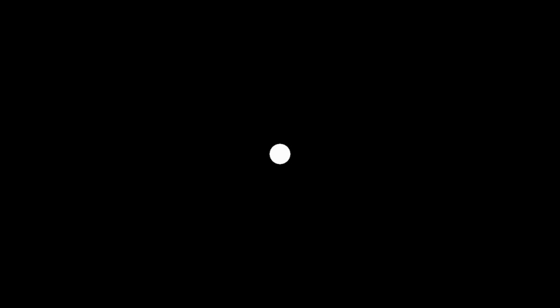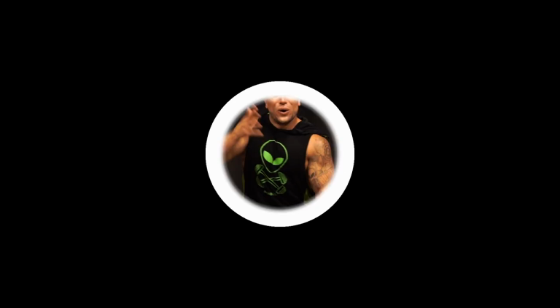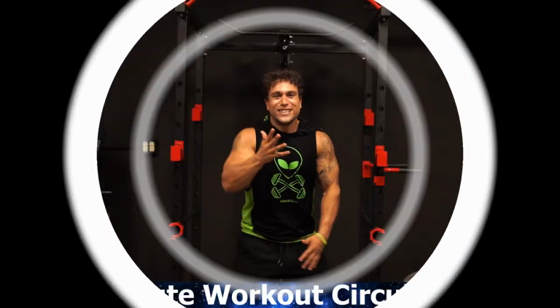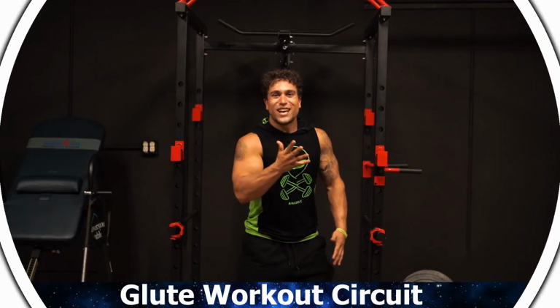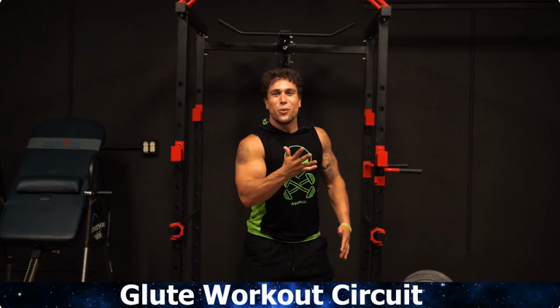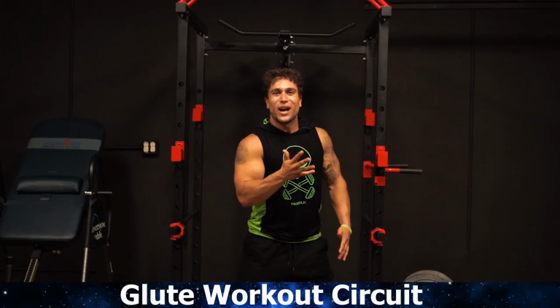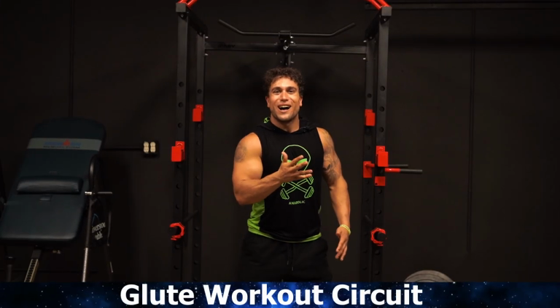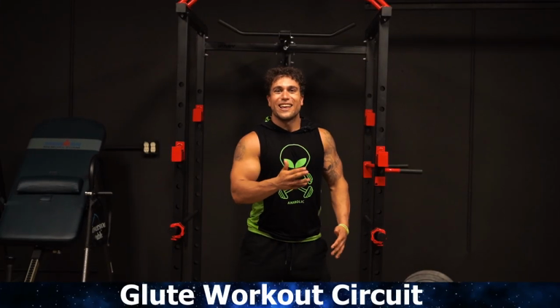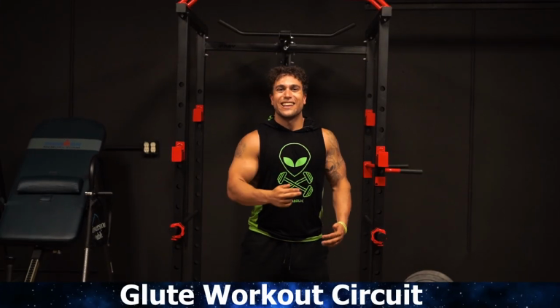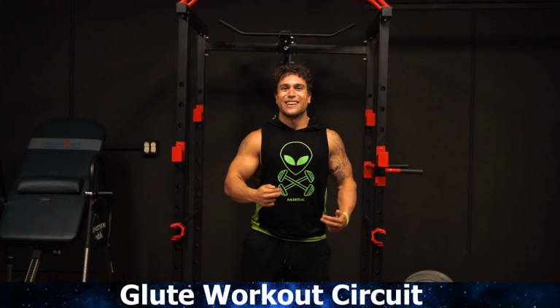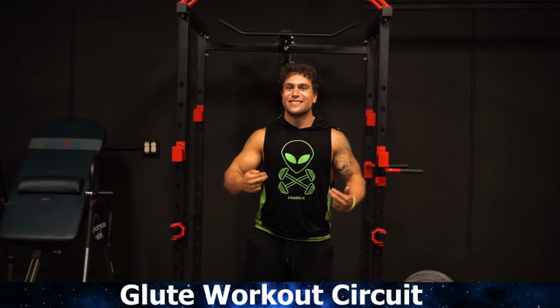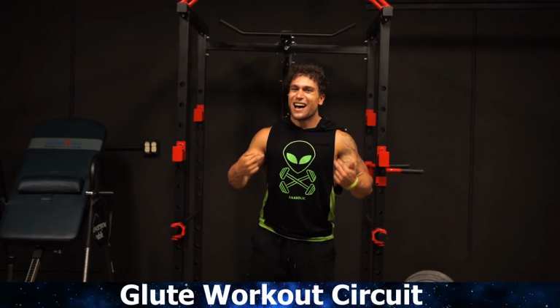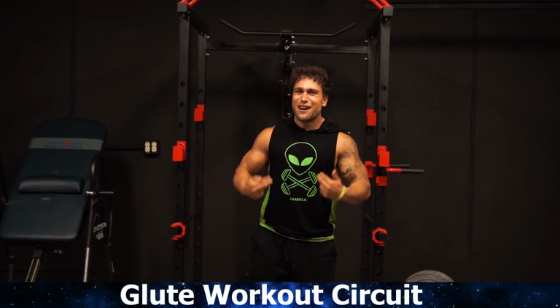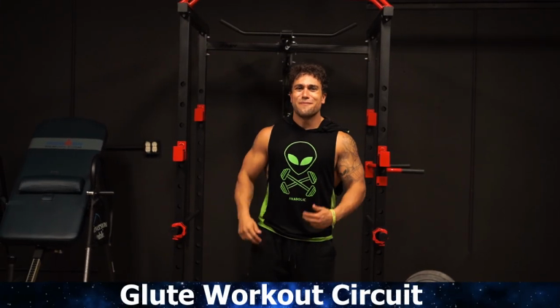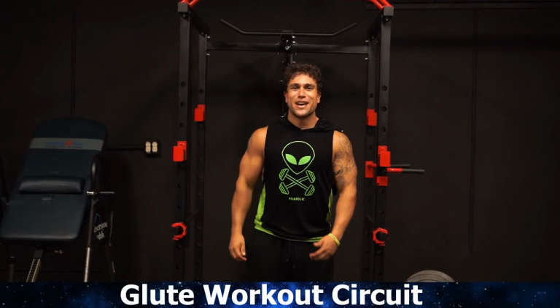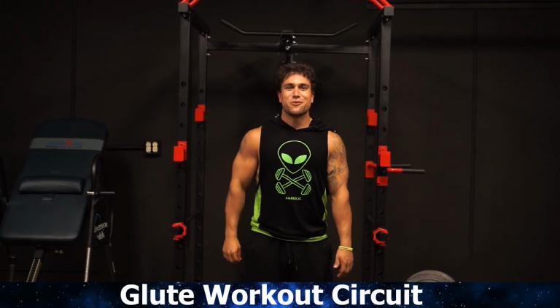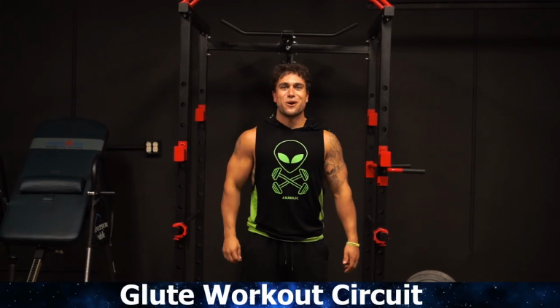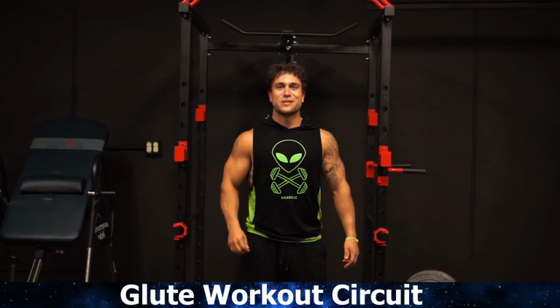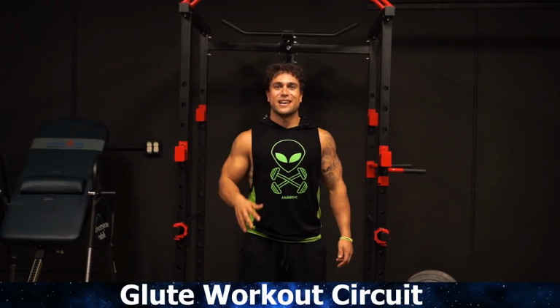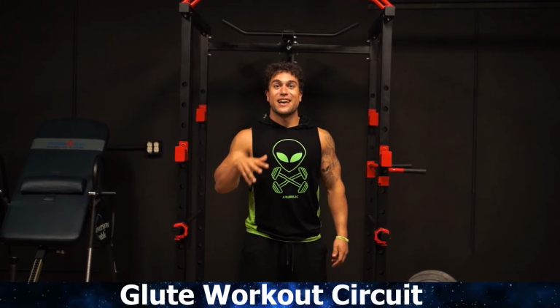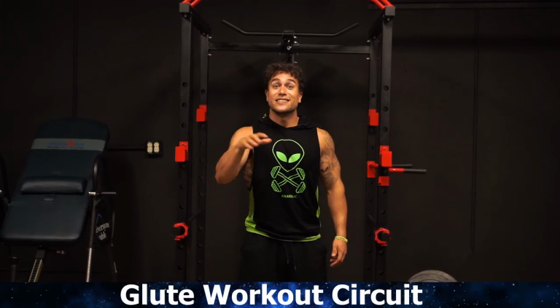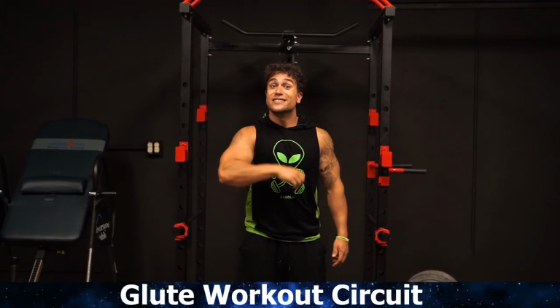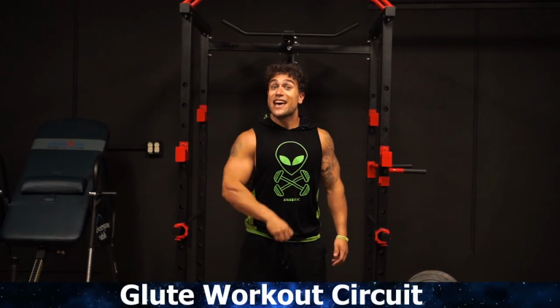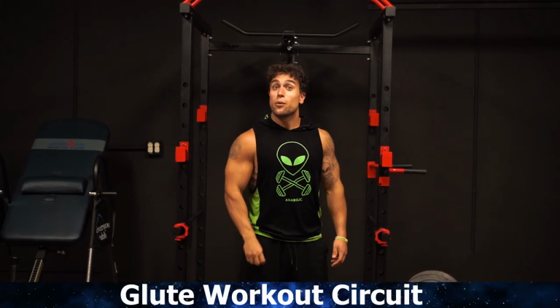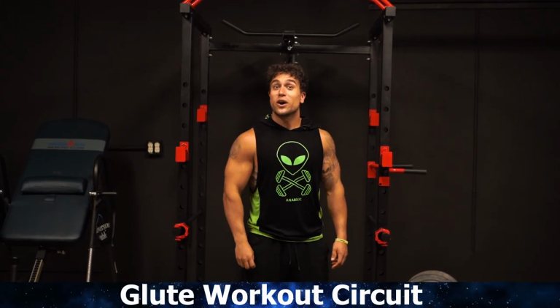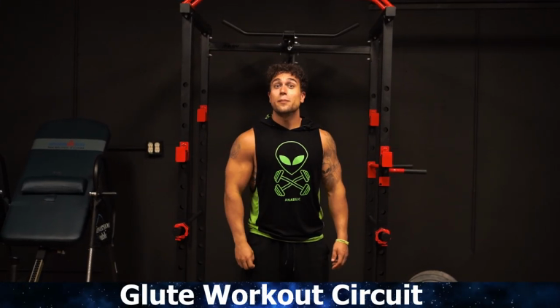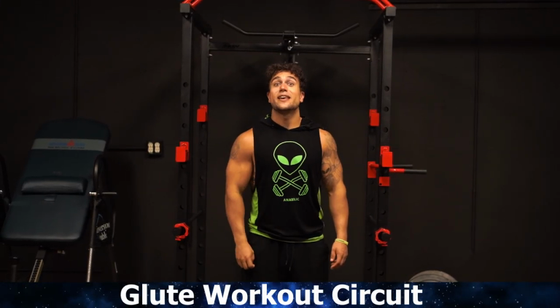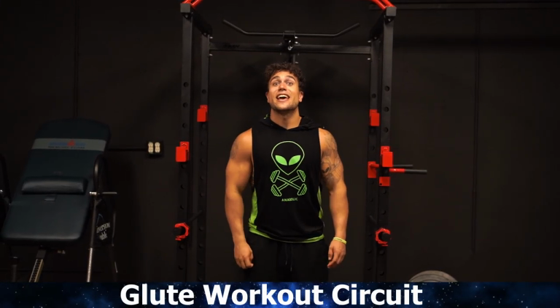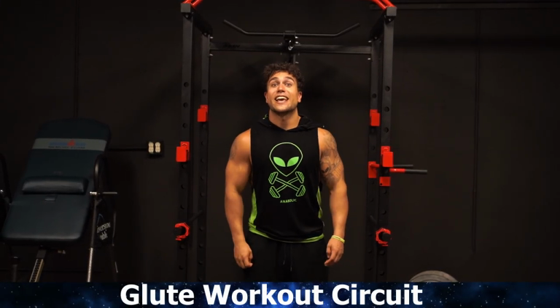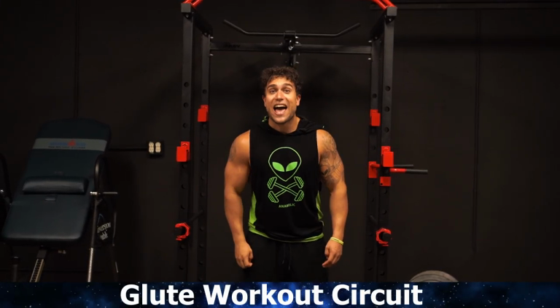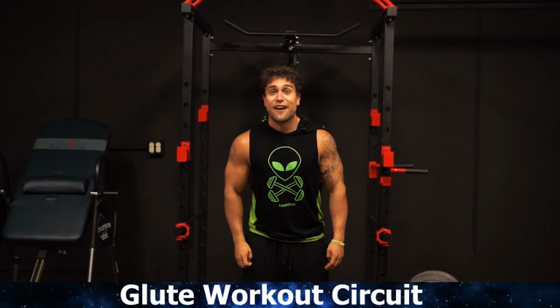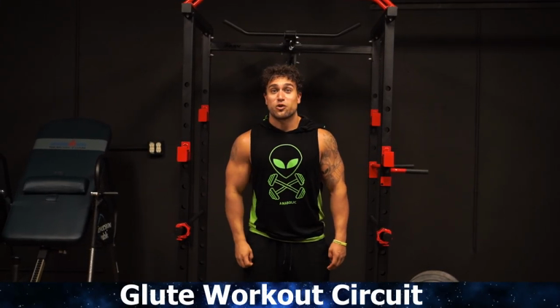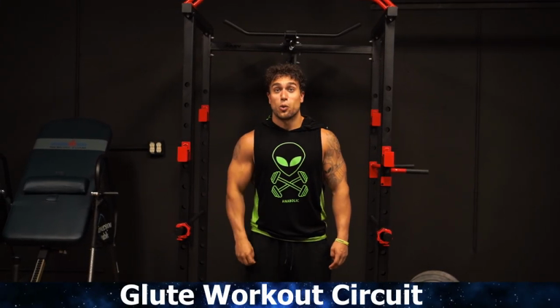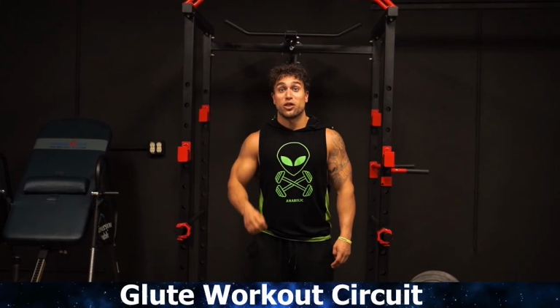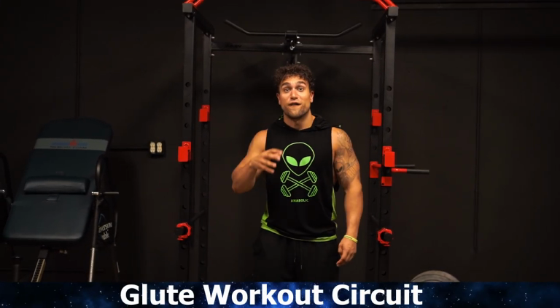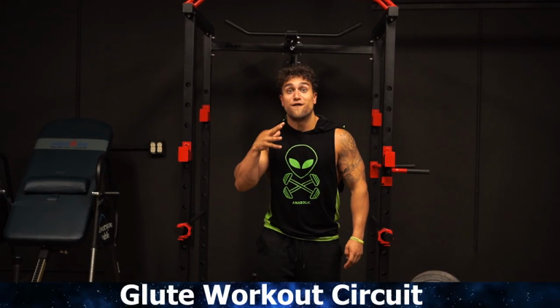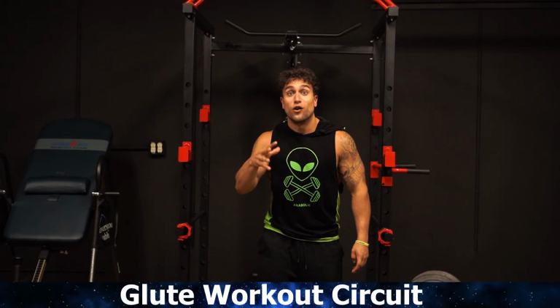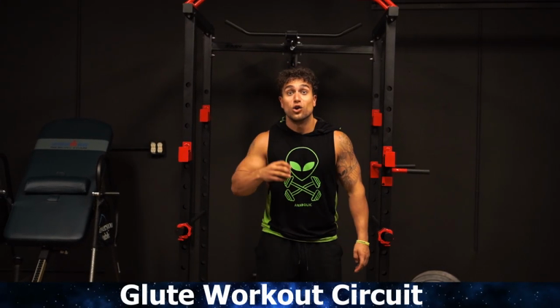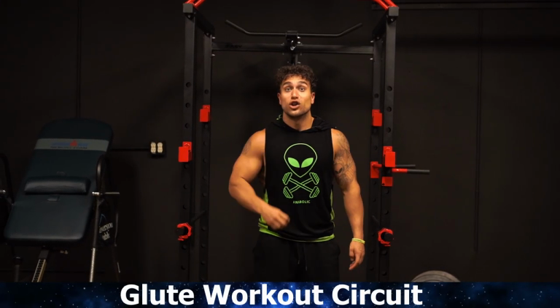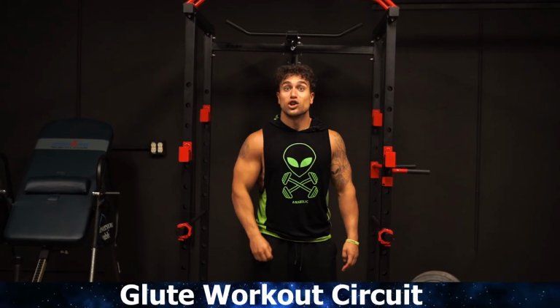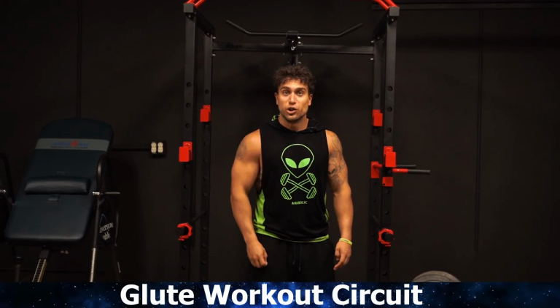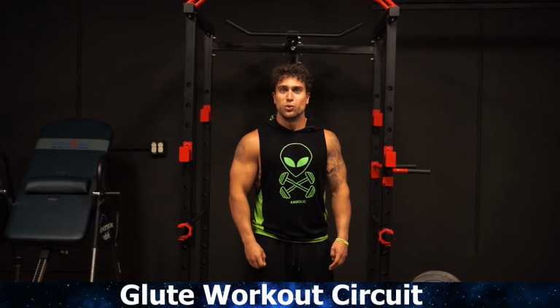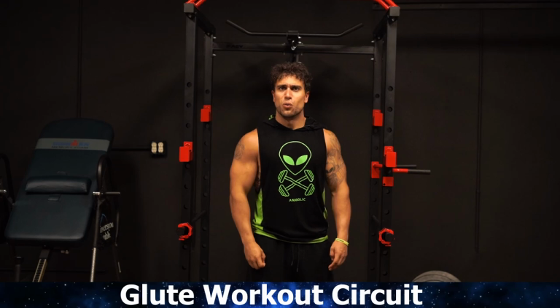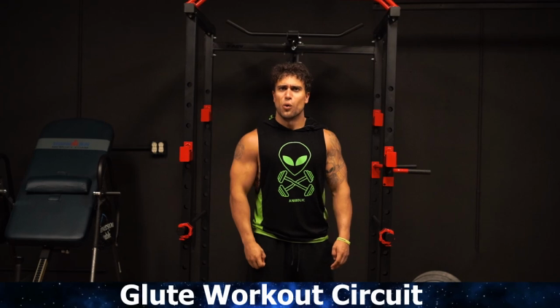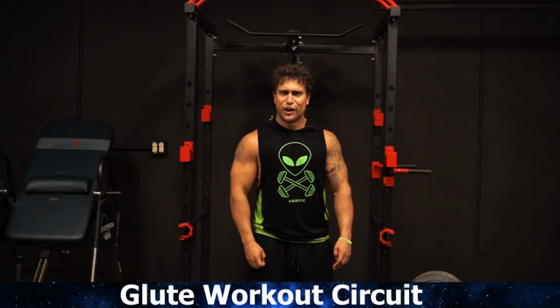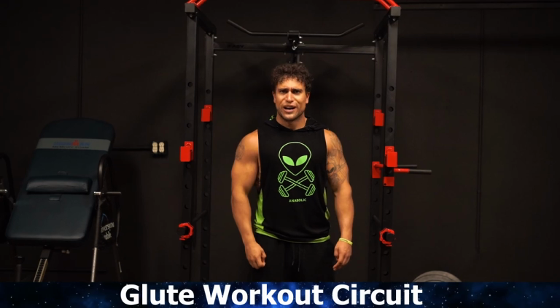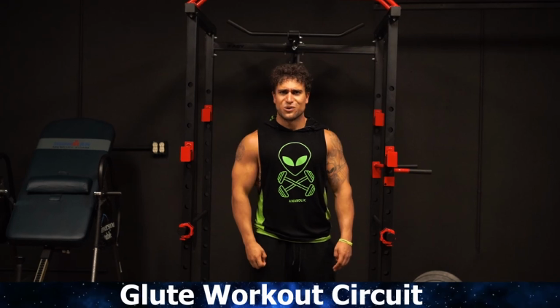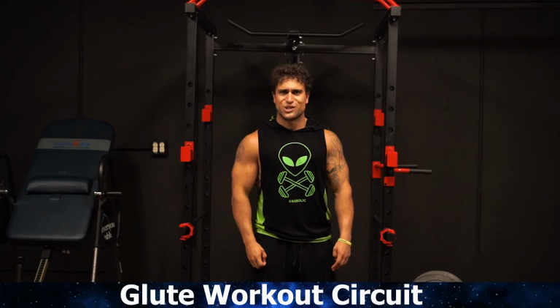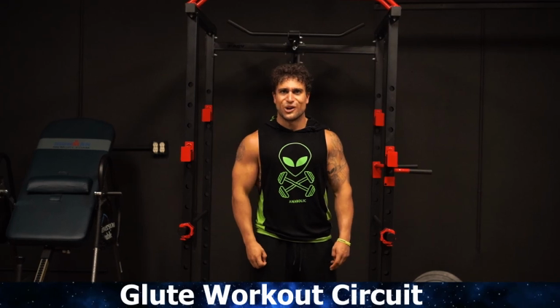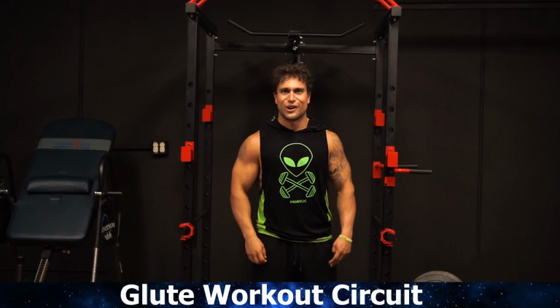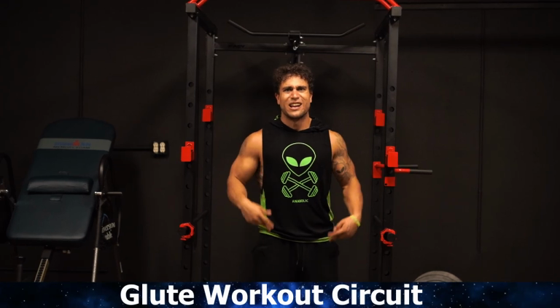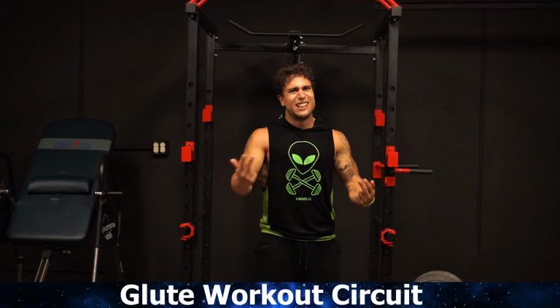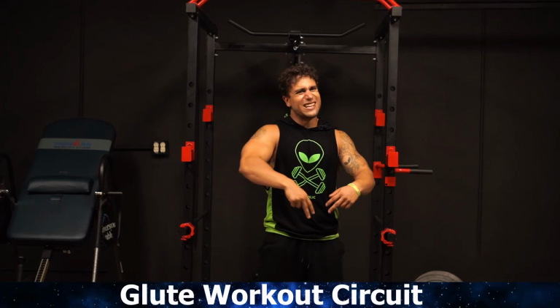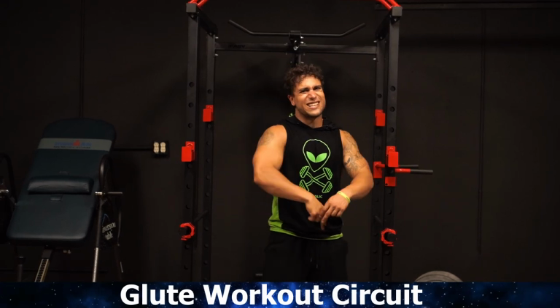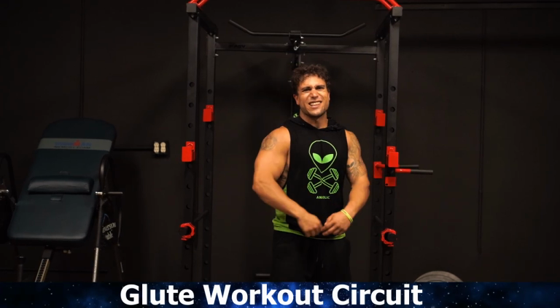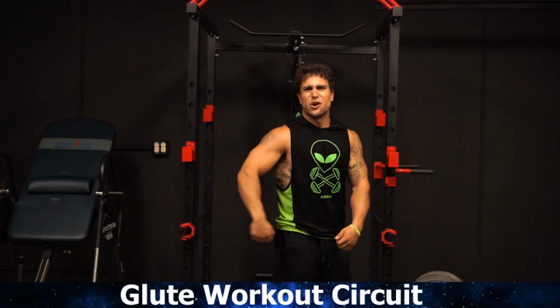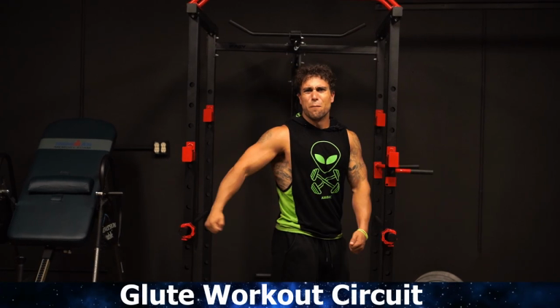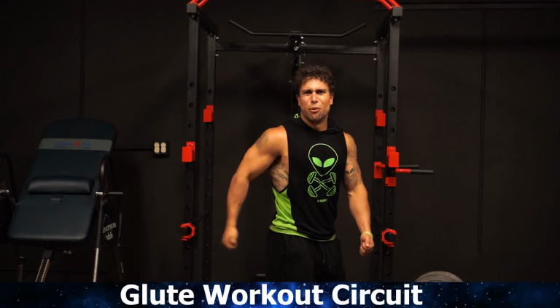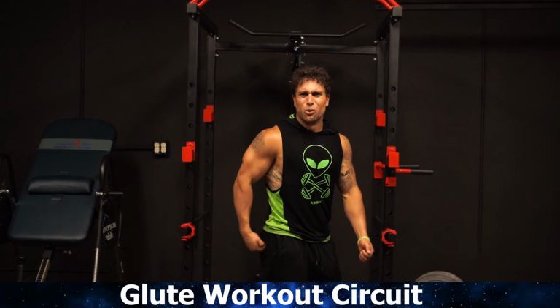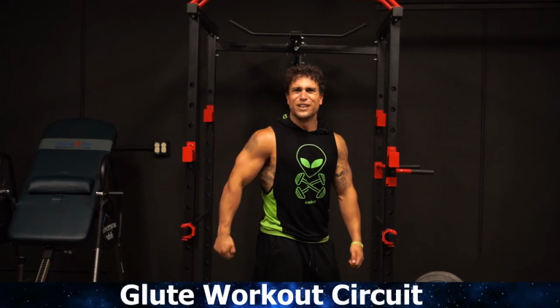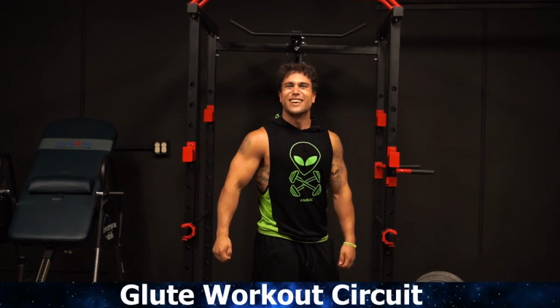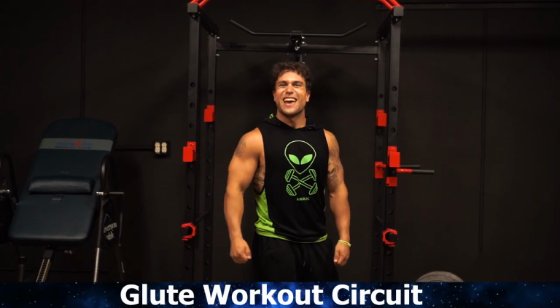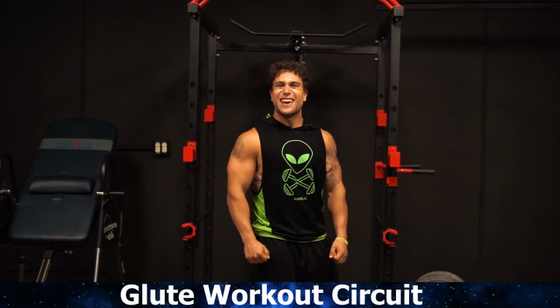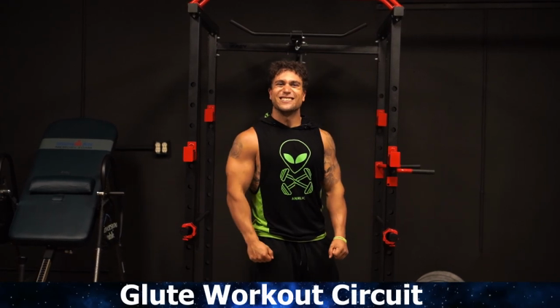What is going on aliens? I'm Mike Rosa and today we're gonna be getting after it with a full glute workout circuit. Let's get them booty gains.